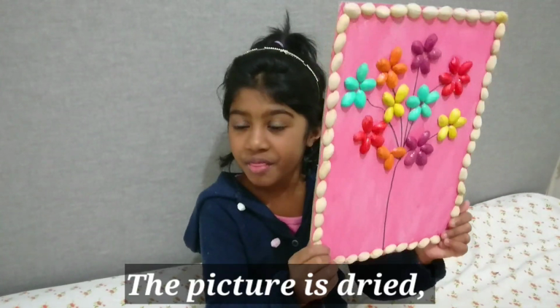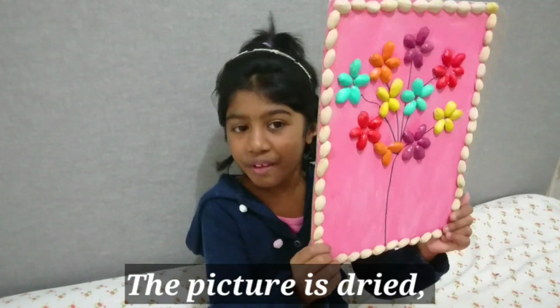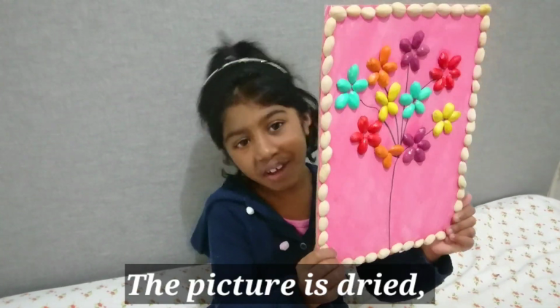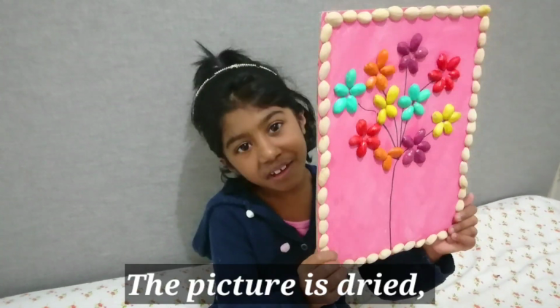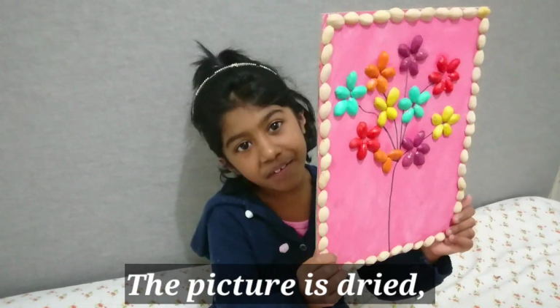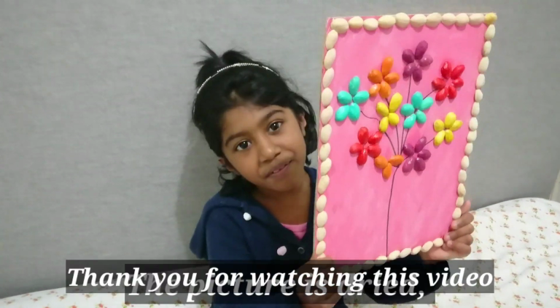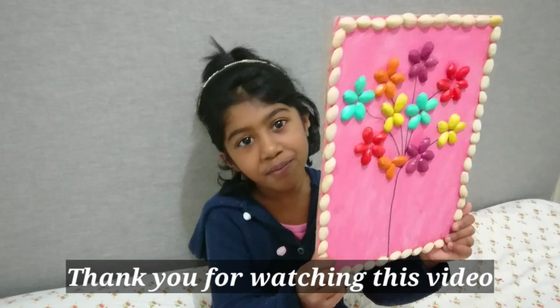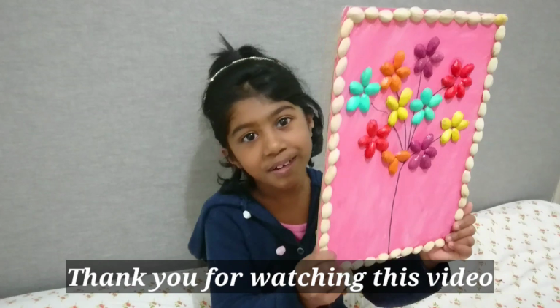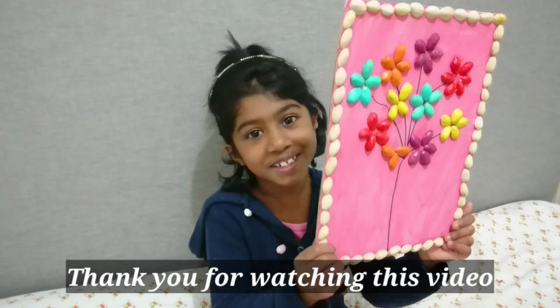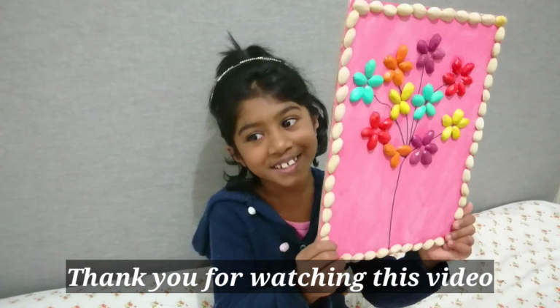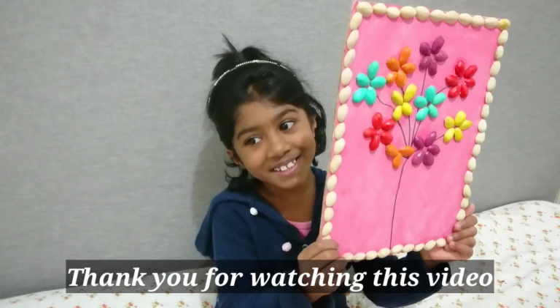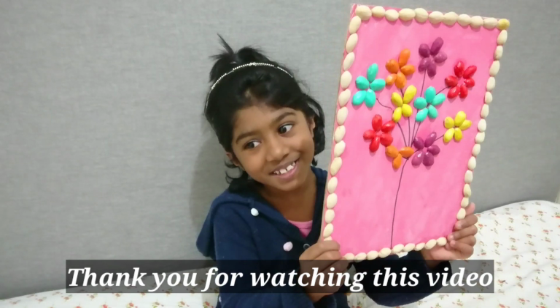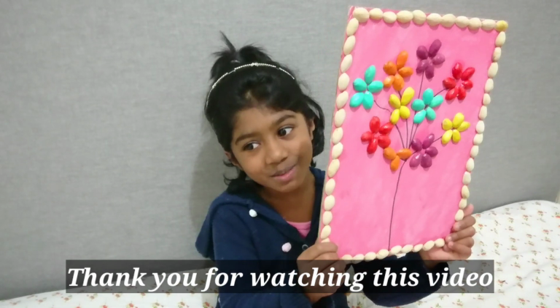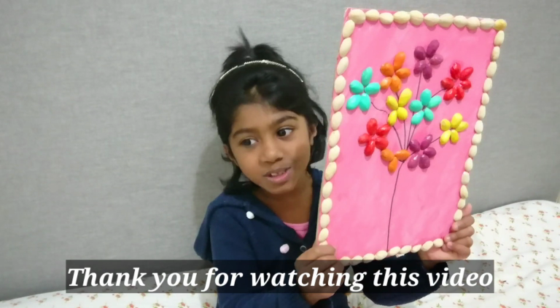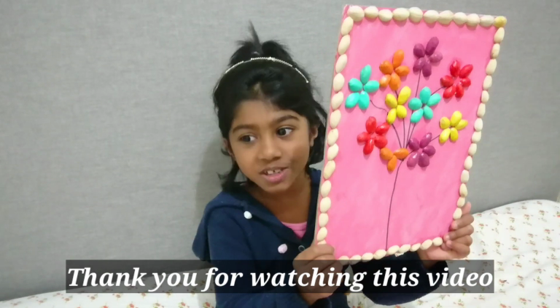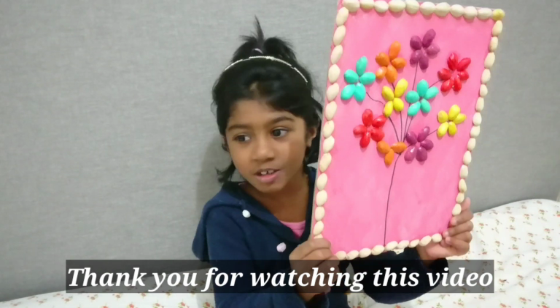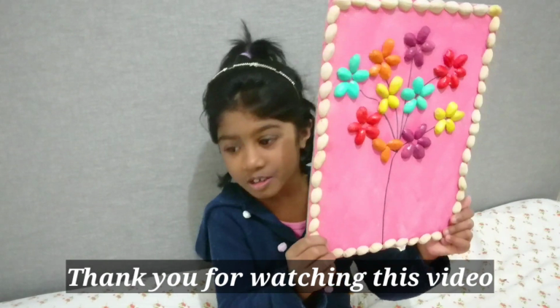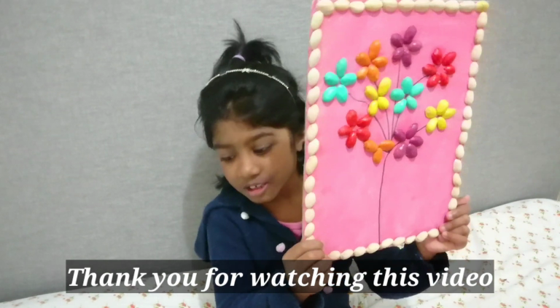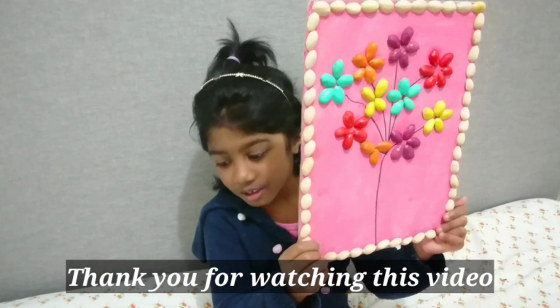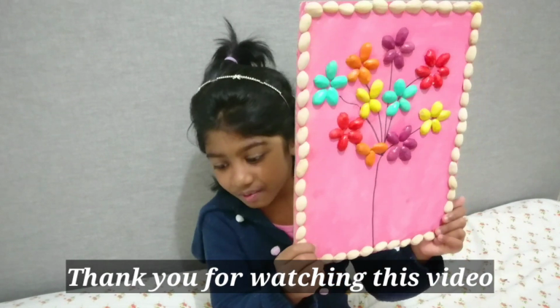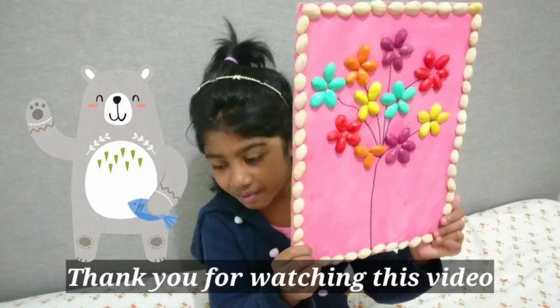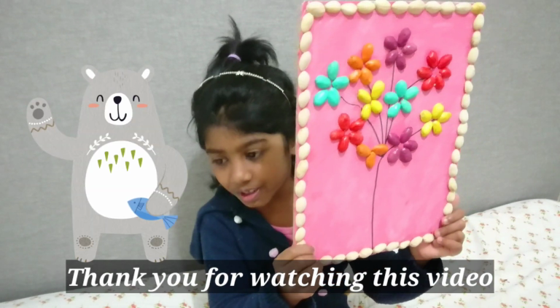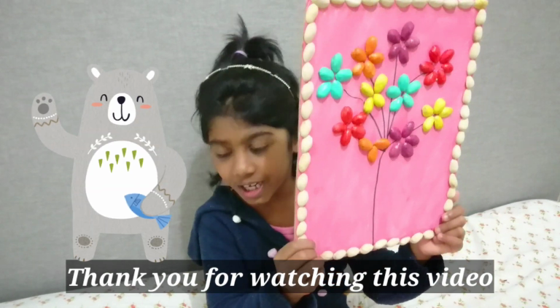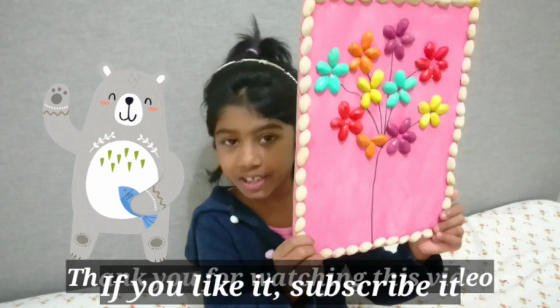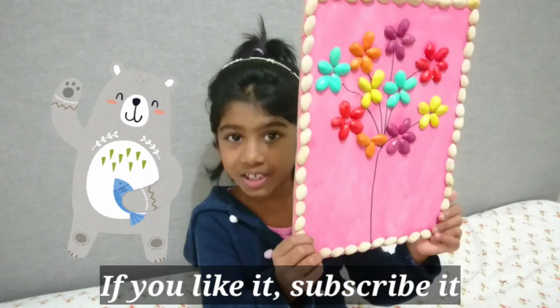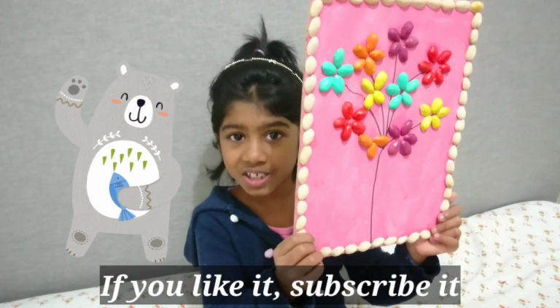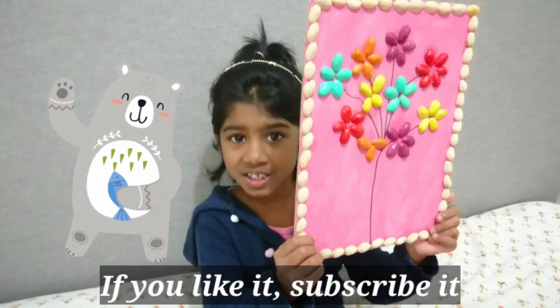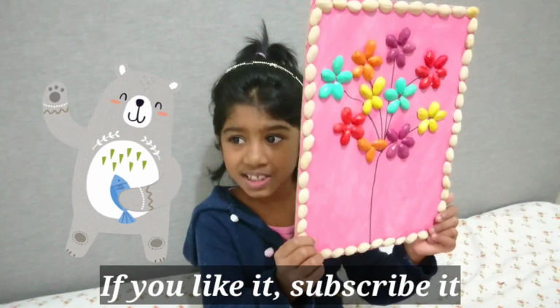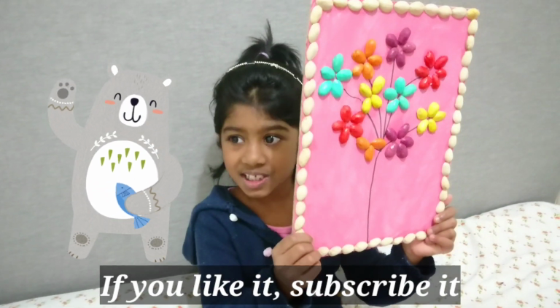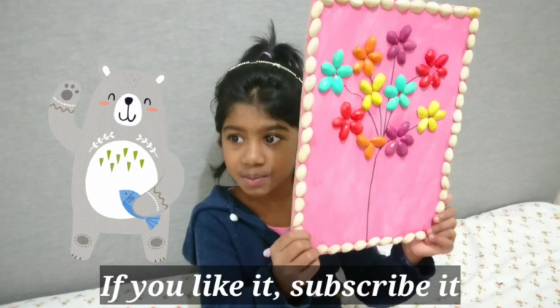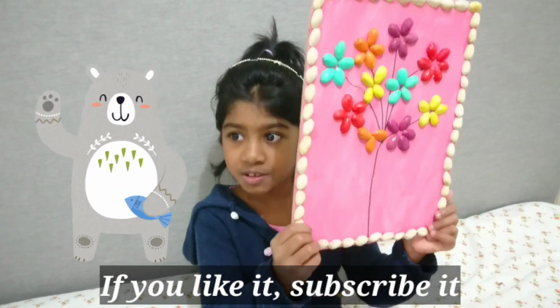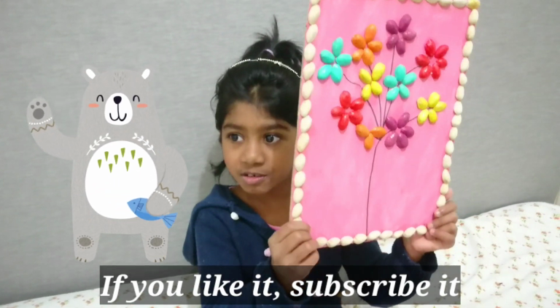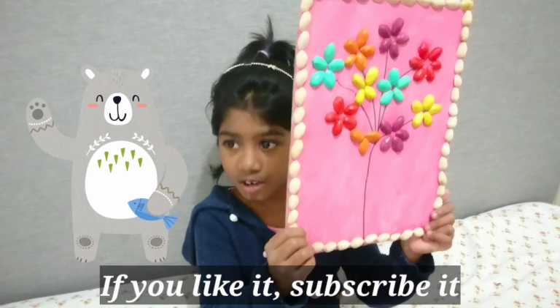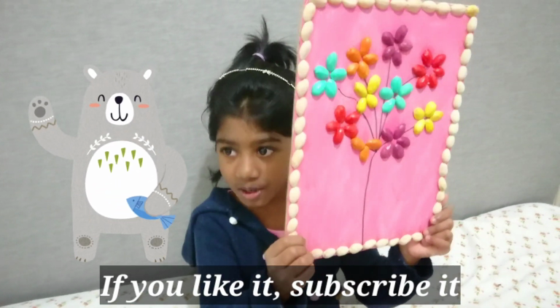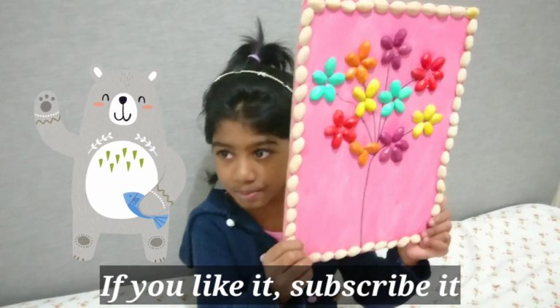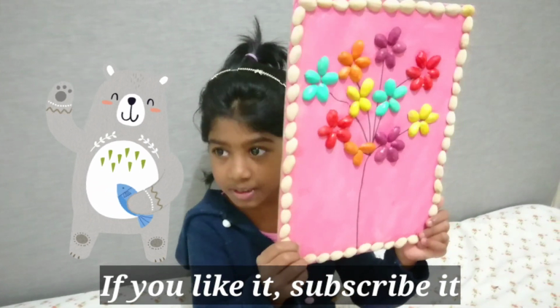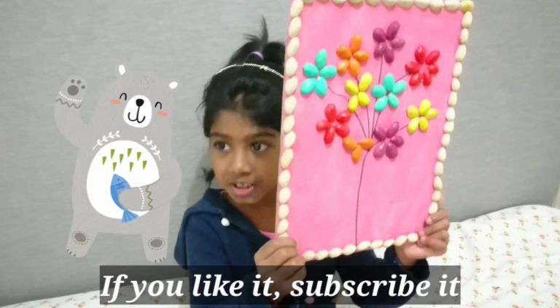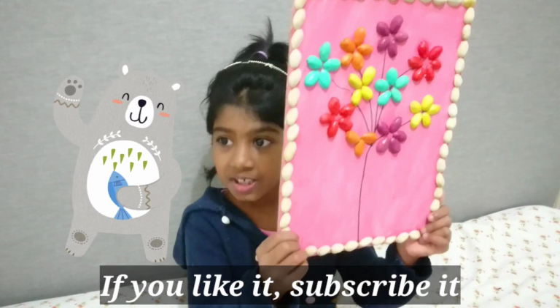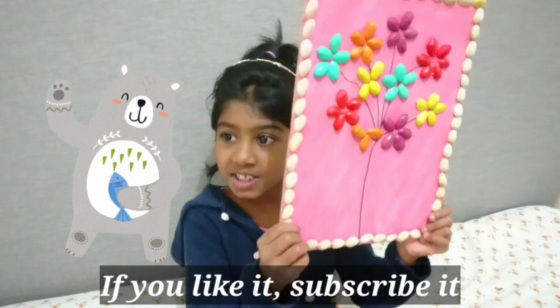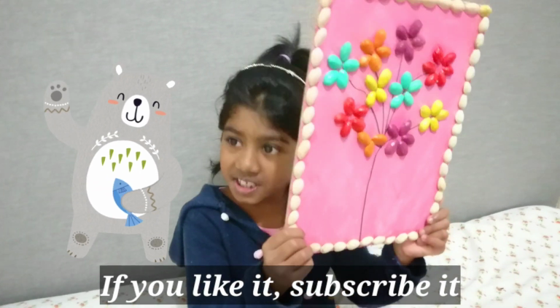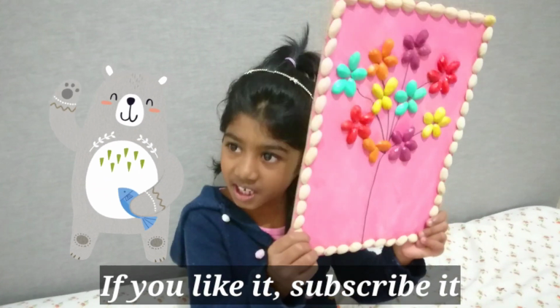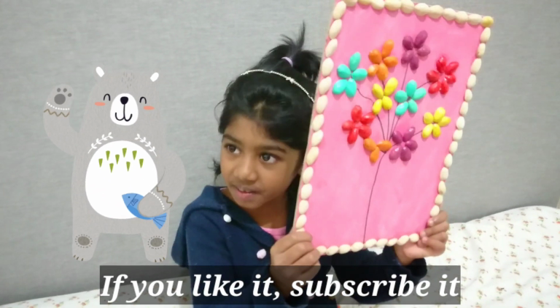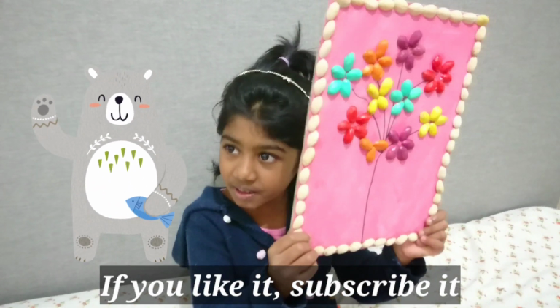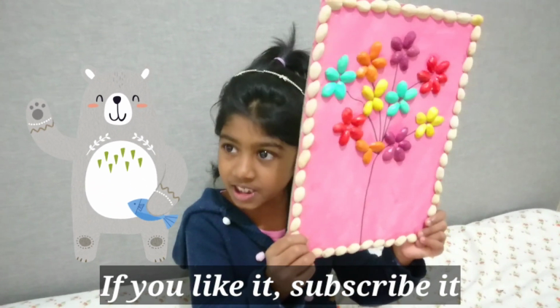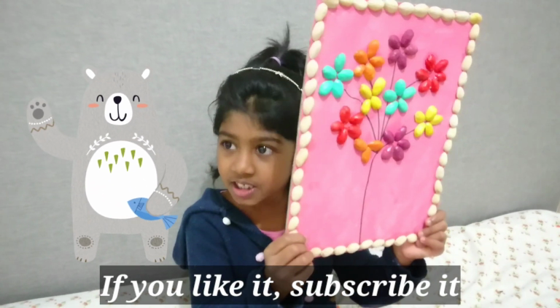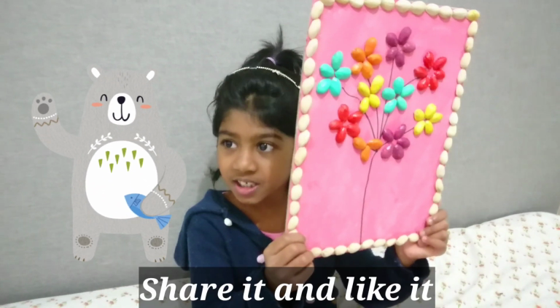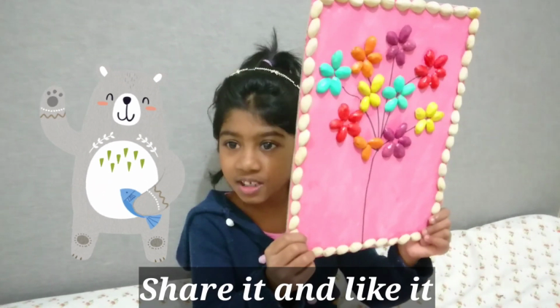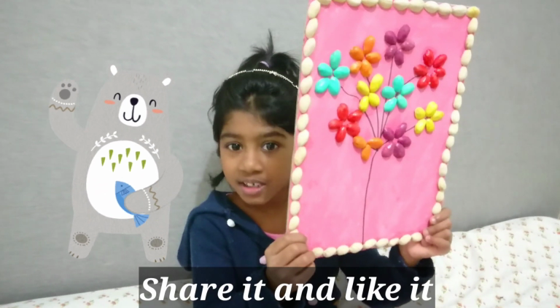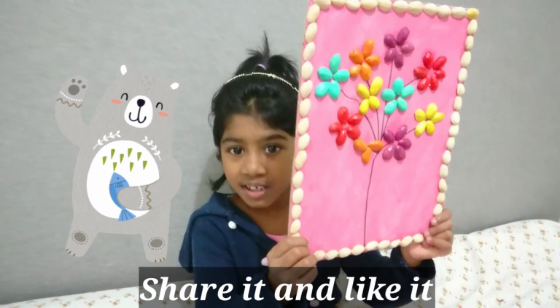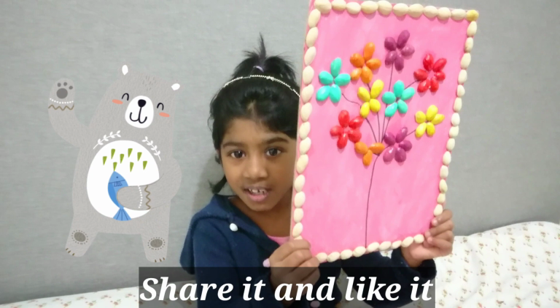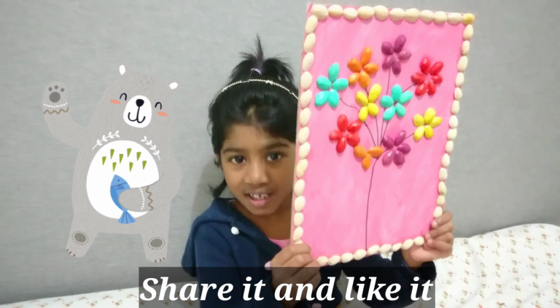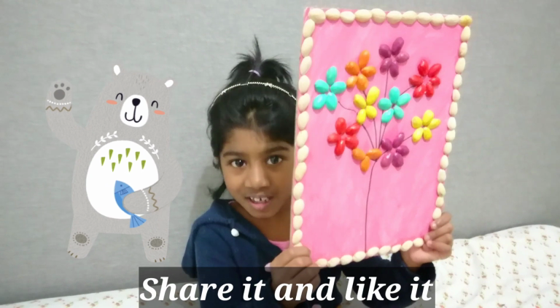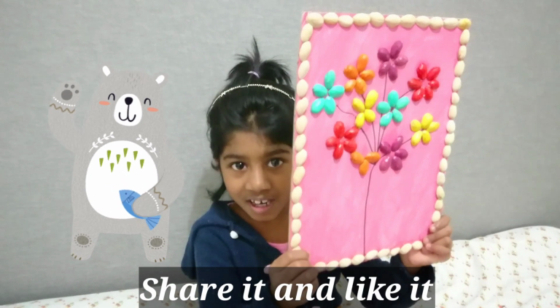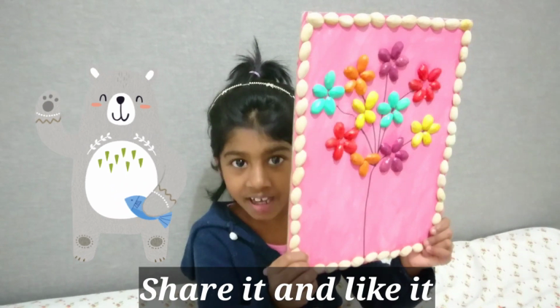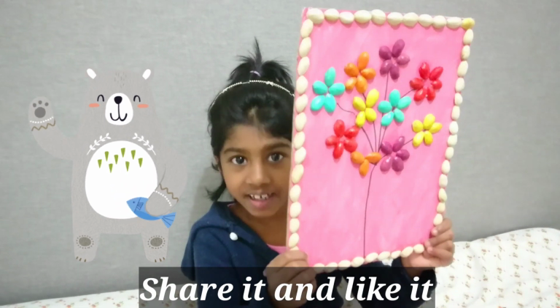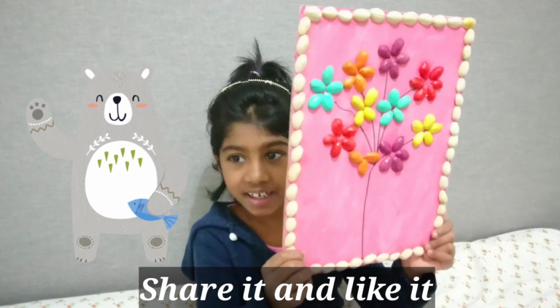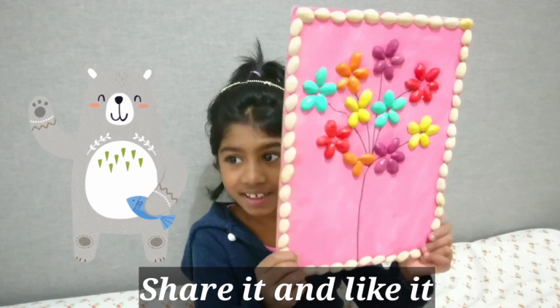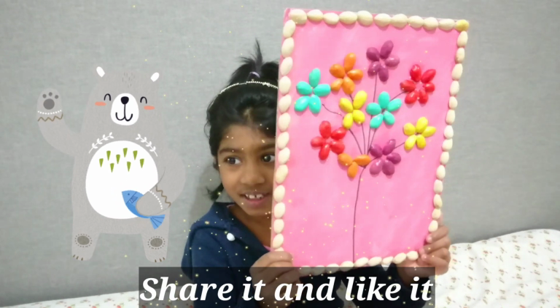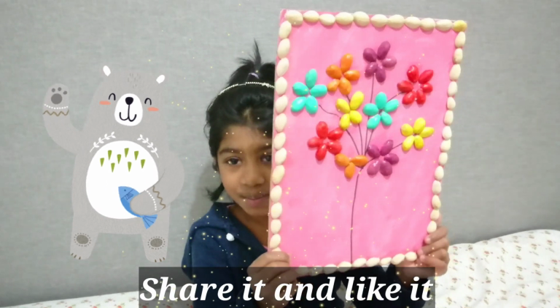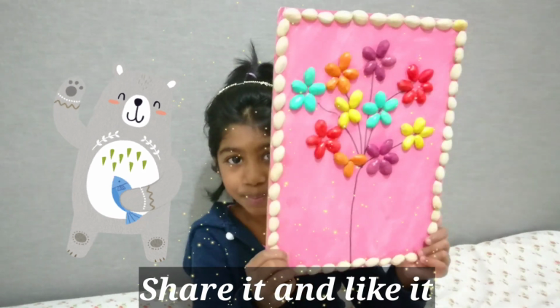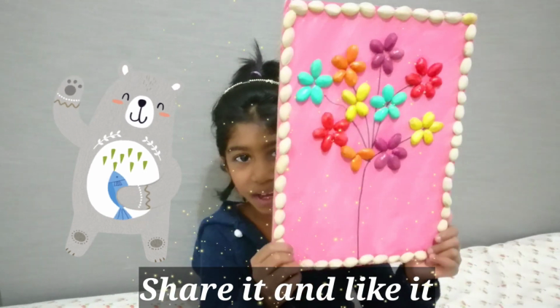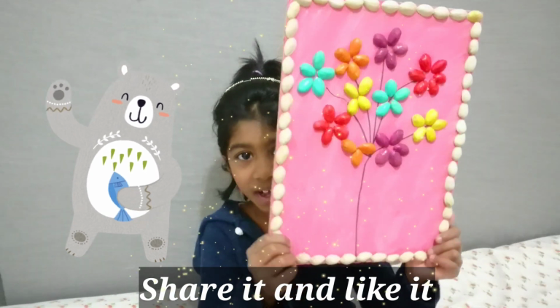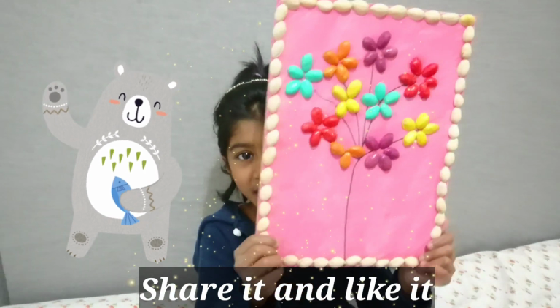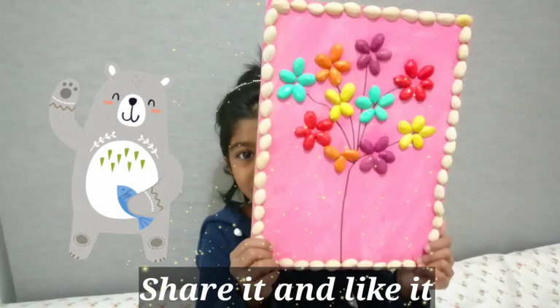Thank you for watching this video. If you like it, subscribe, share it and like it. Bye!